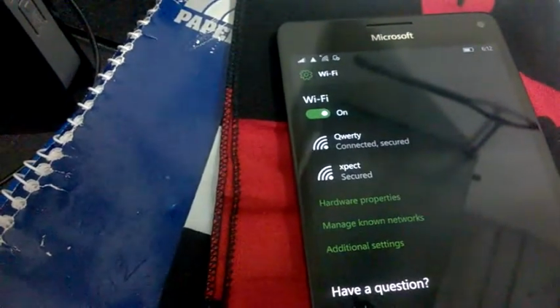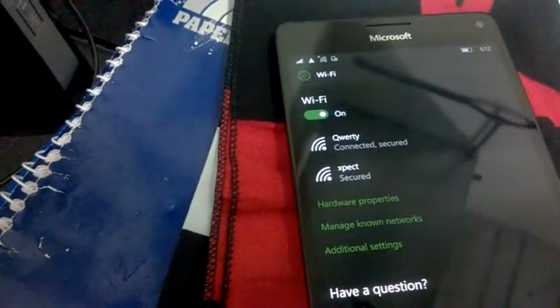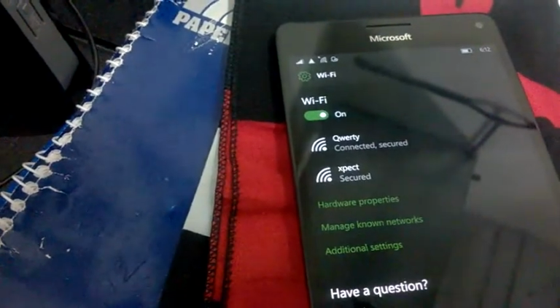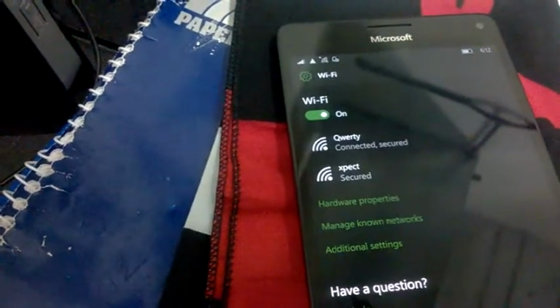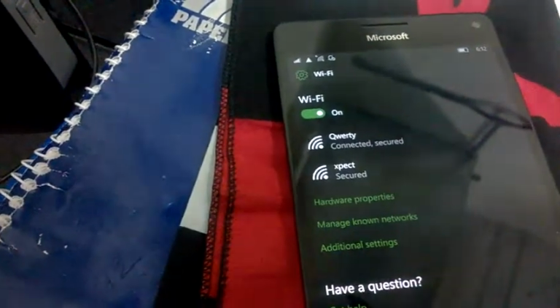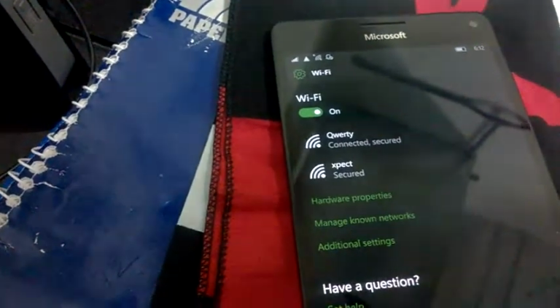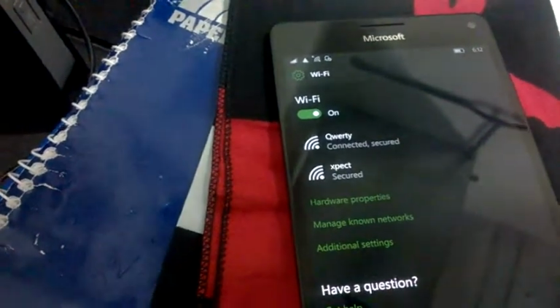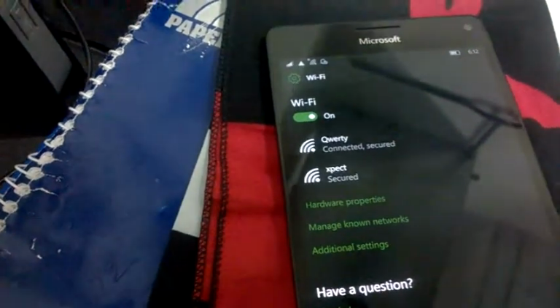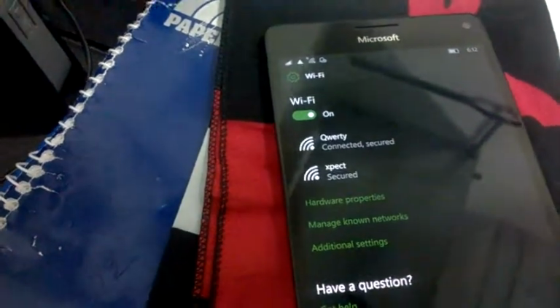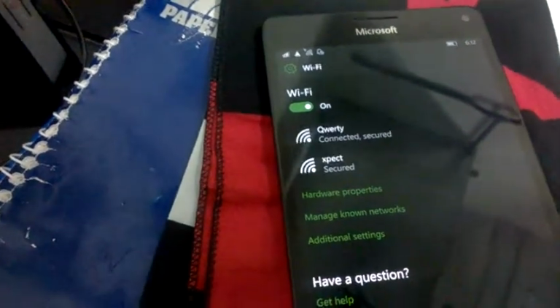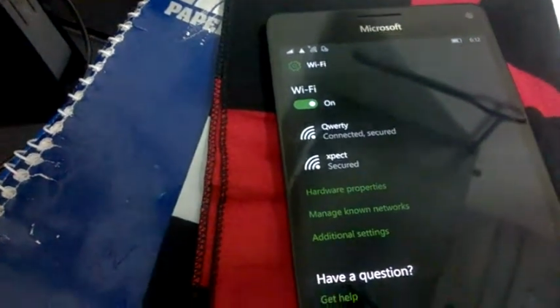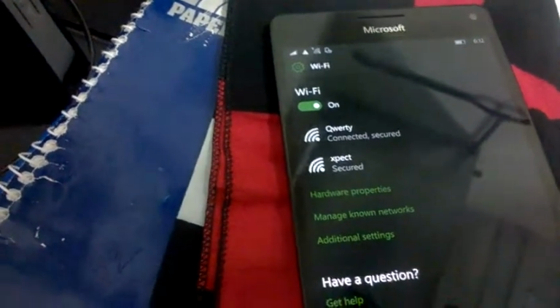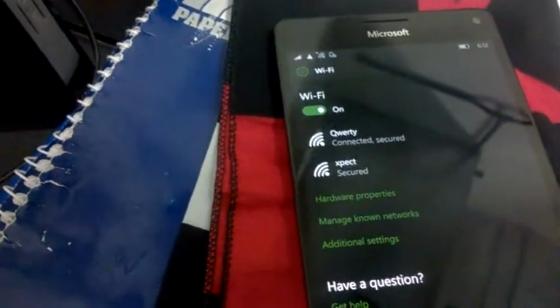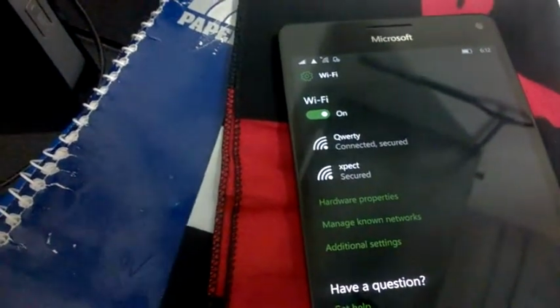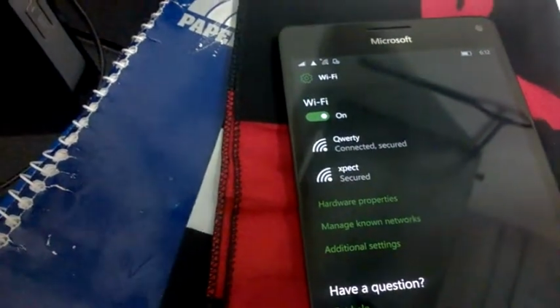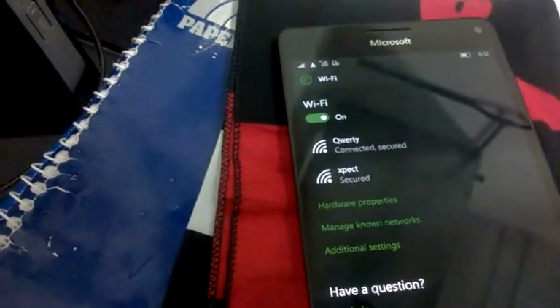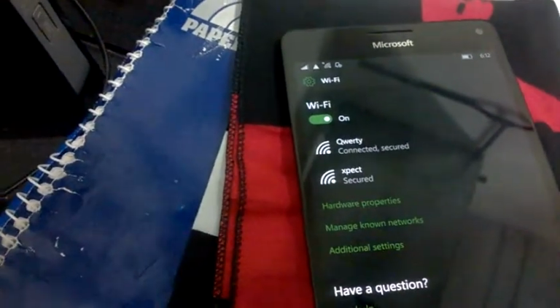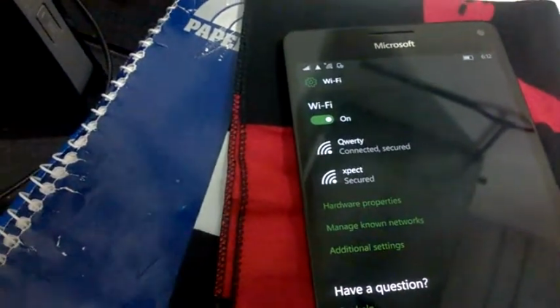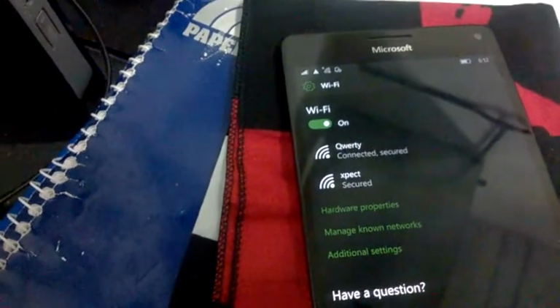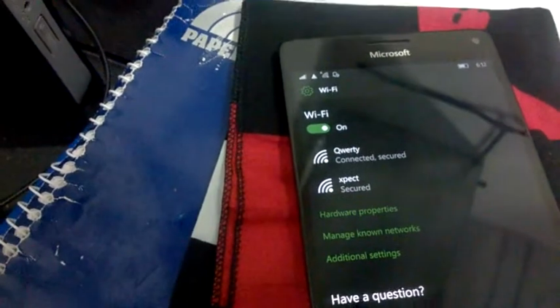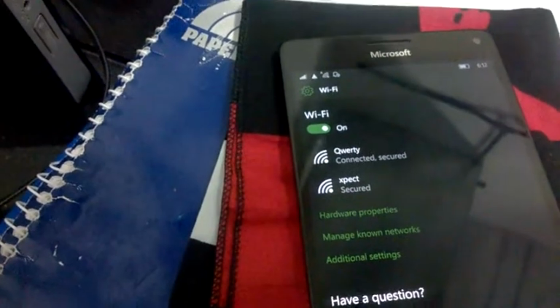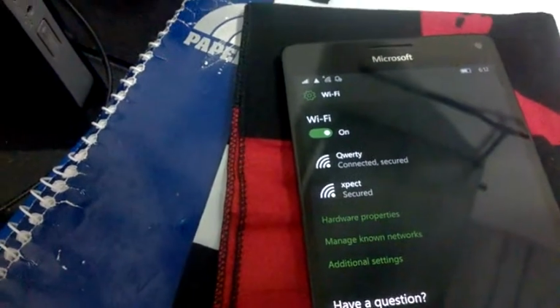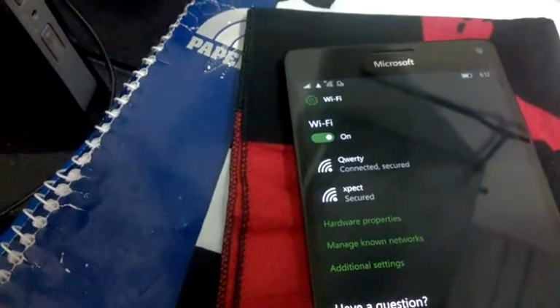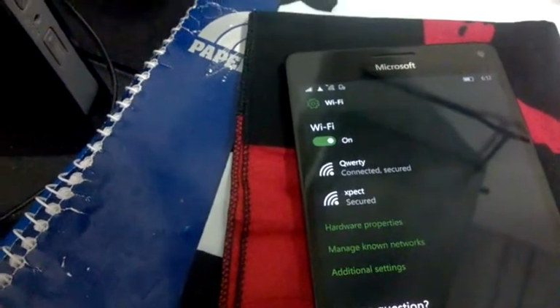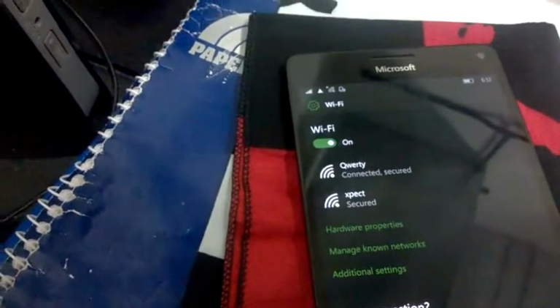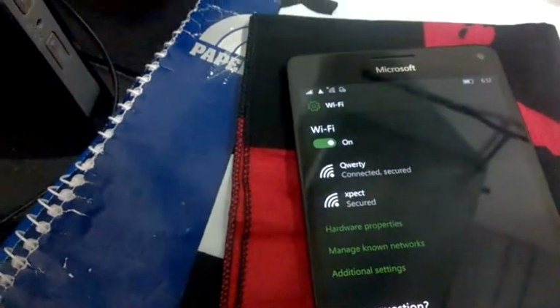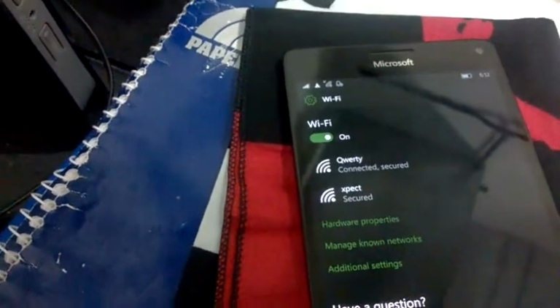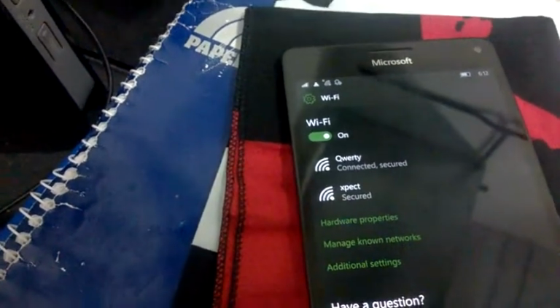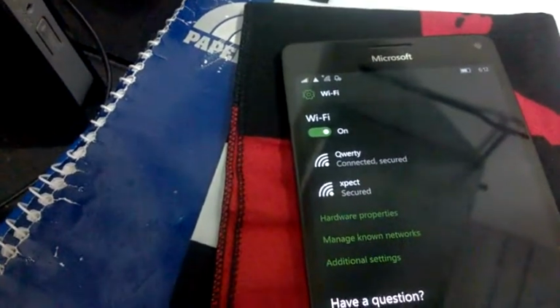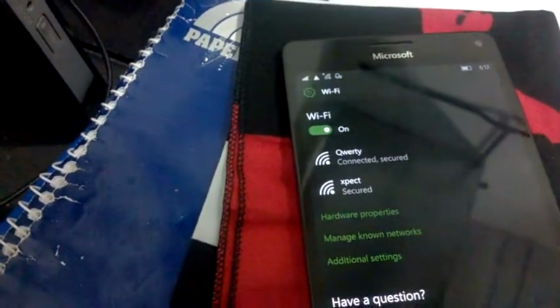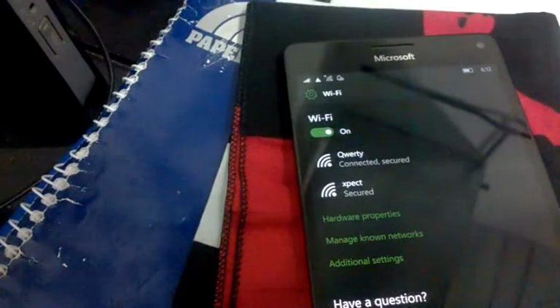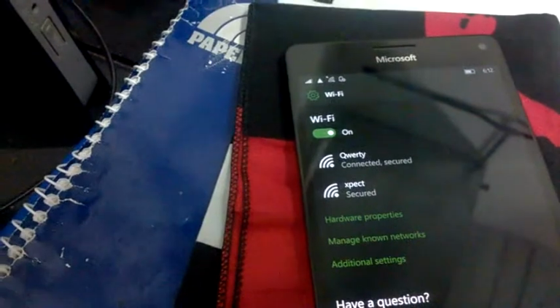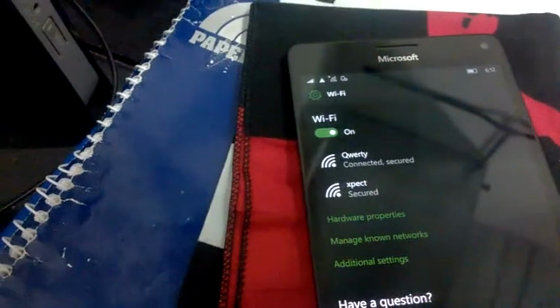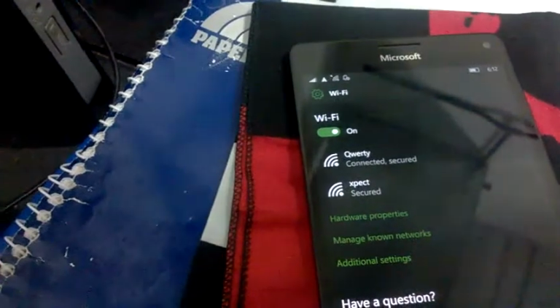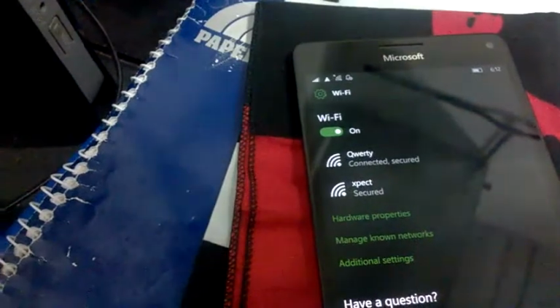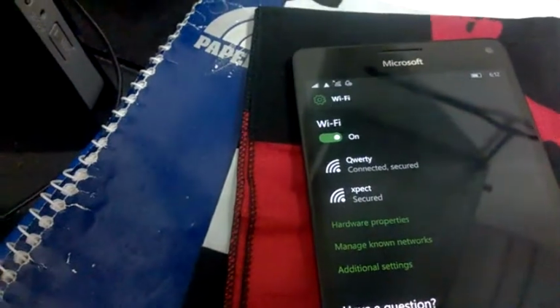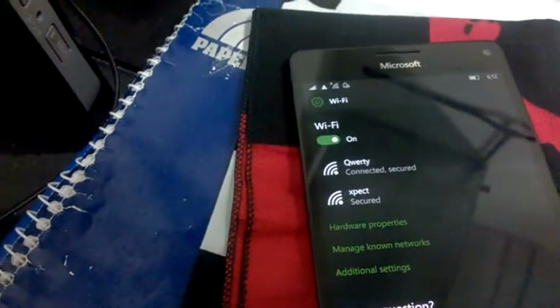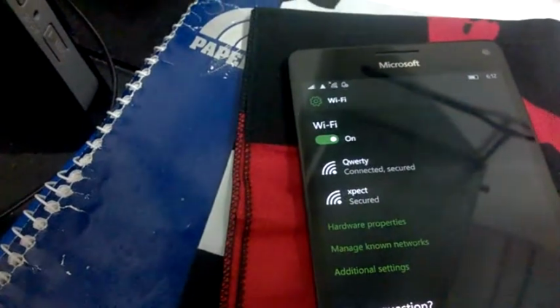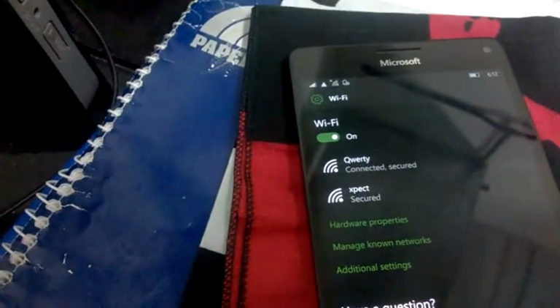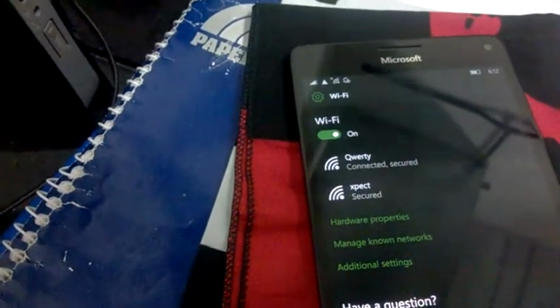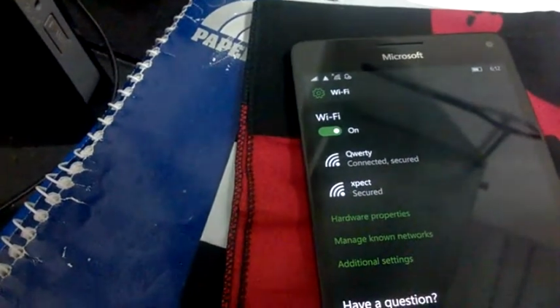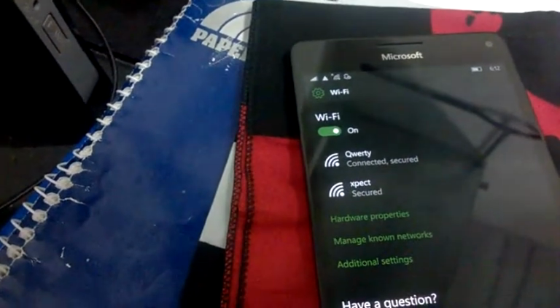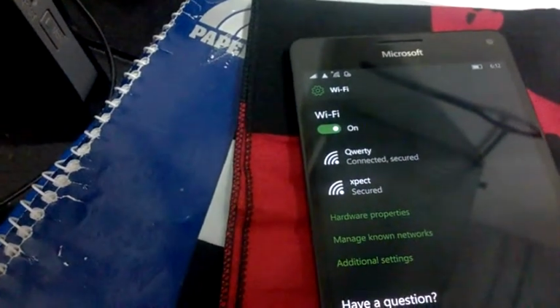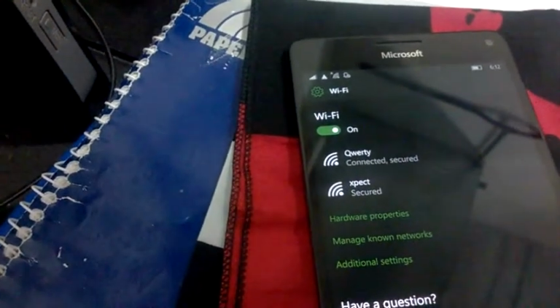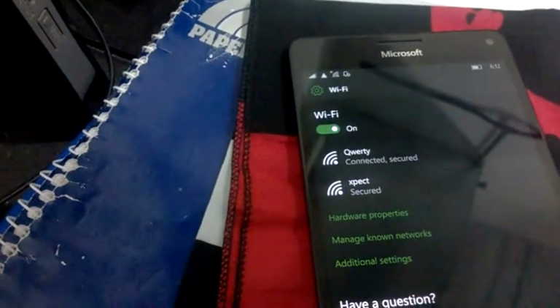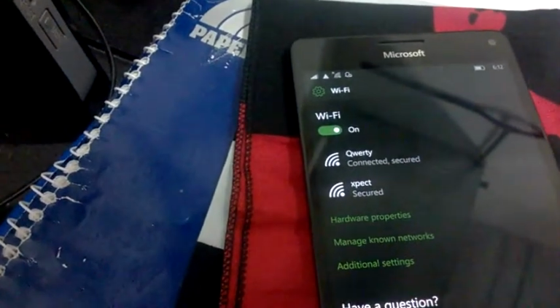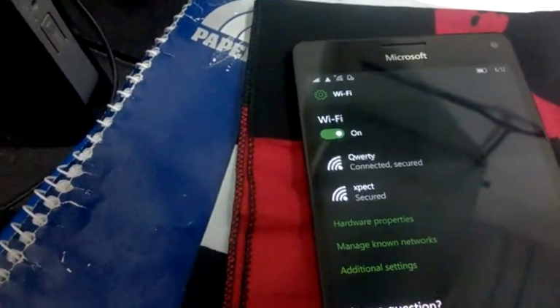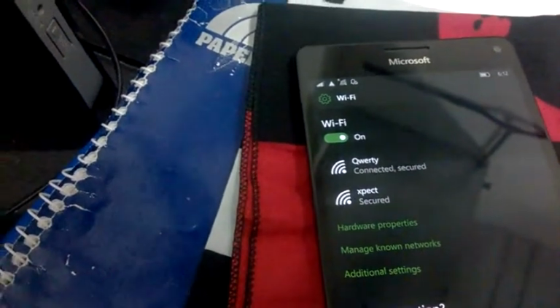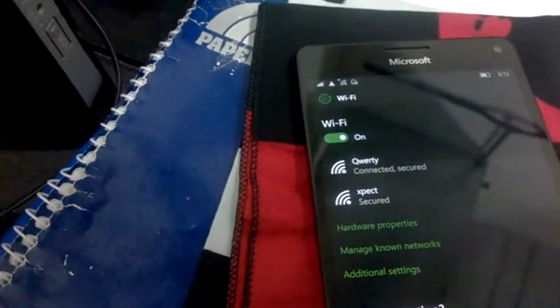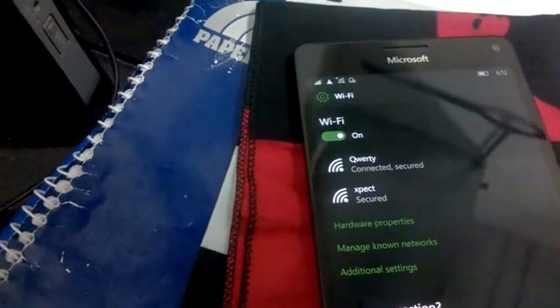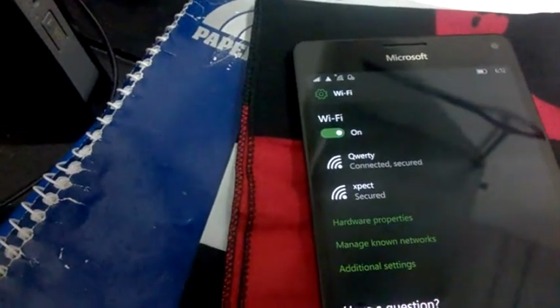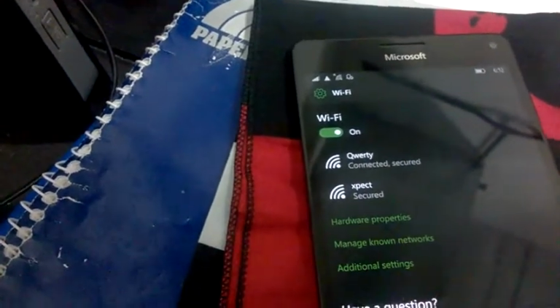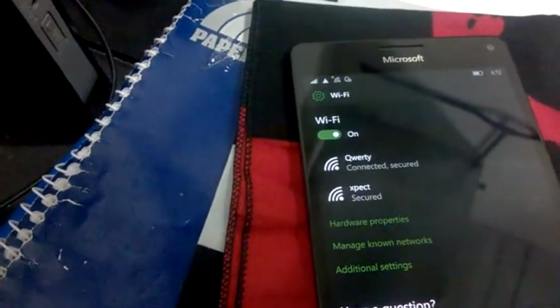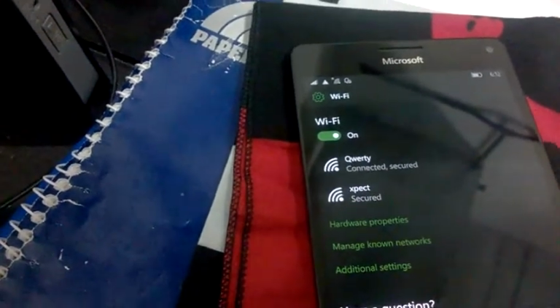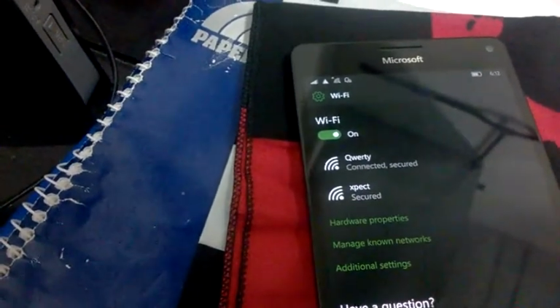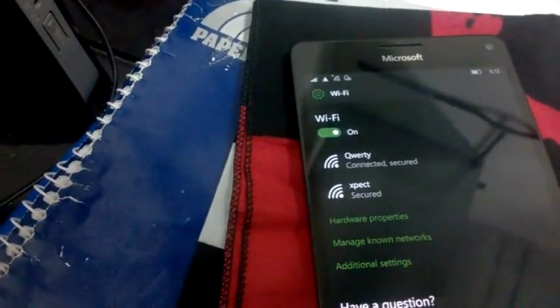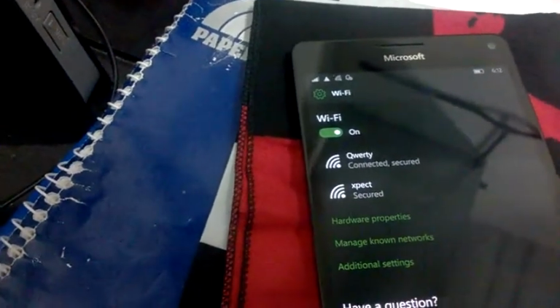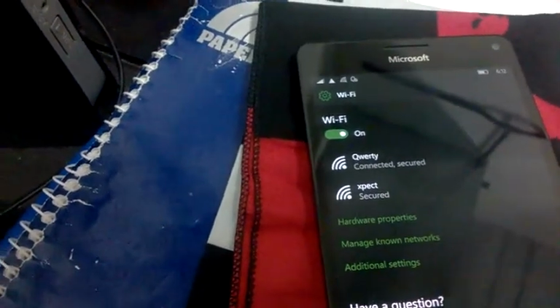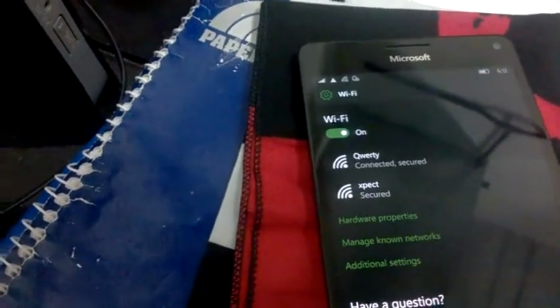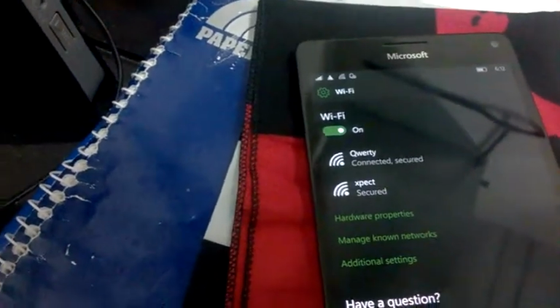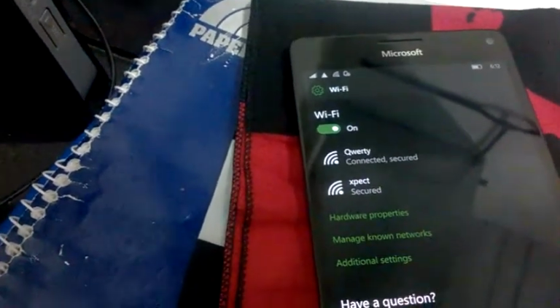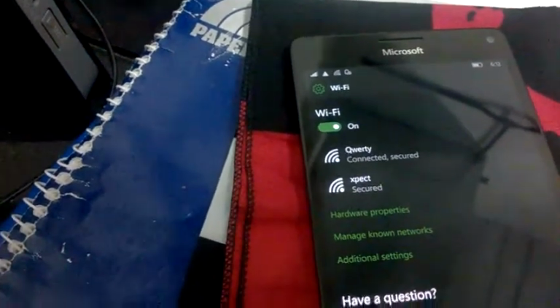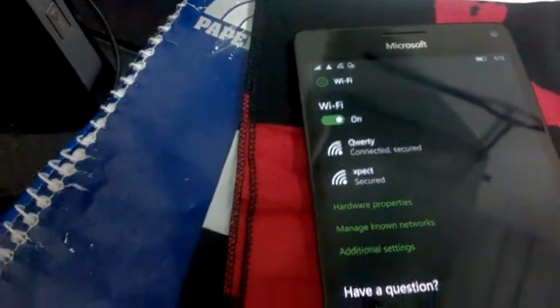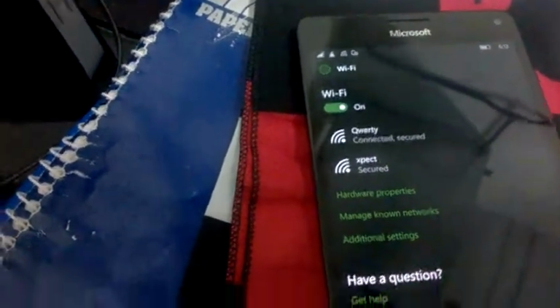So, this way you can connect via WPS in your Windows 10 phone. Thank you.